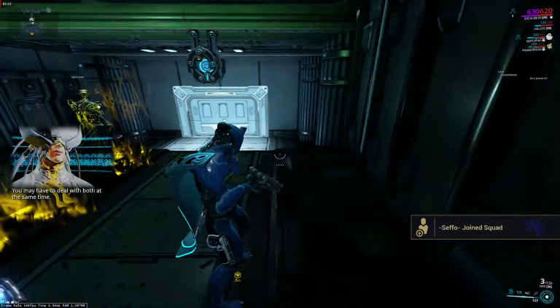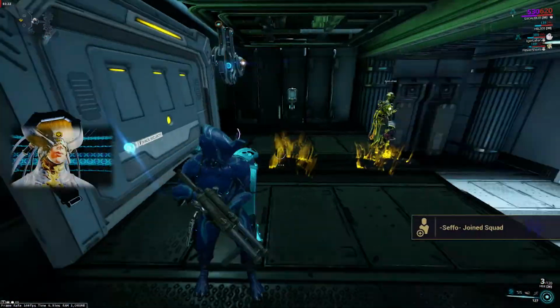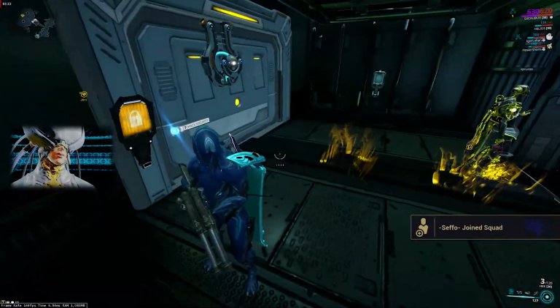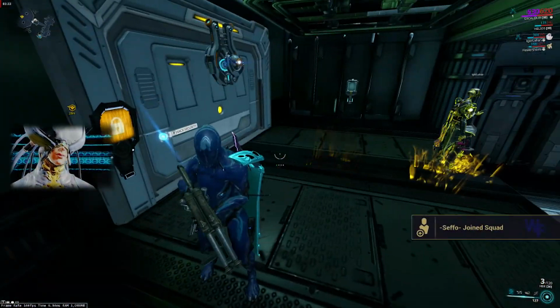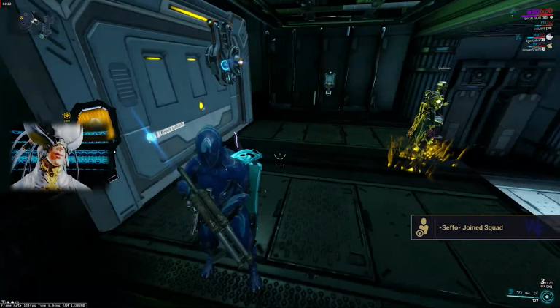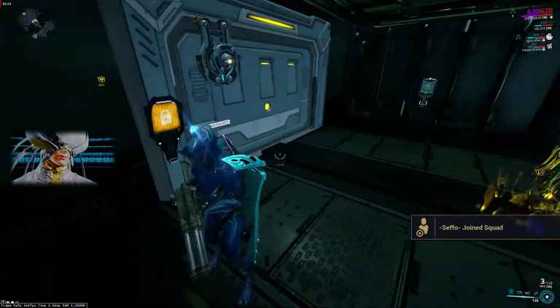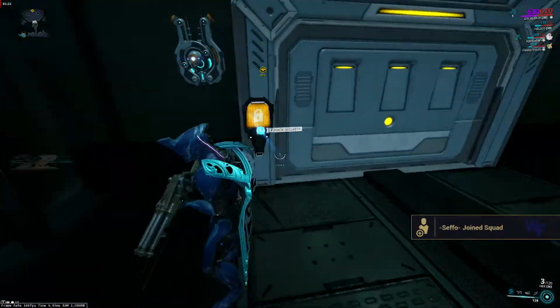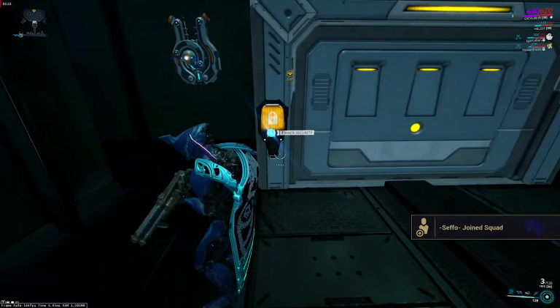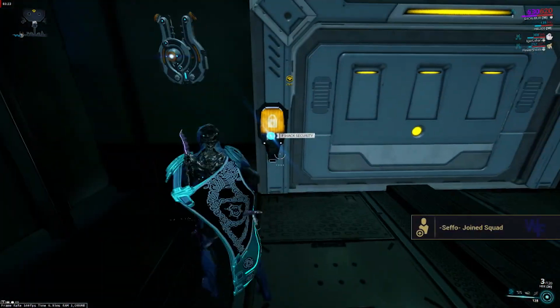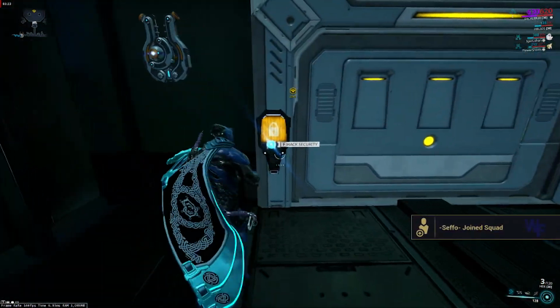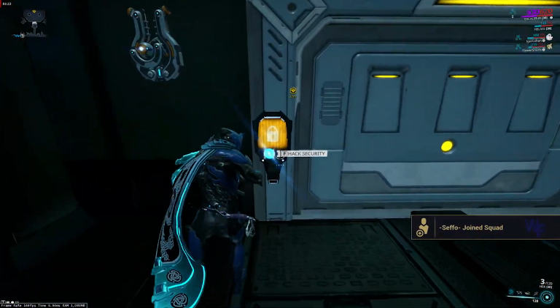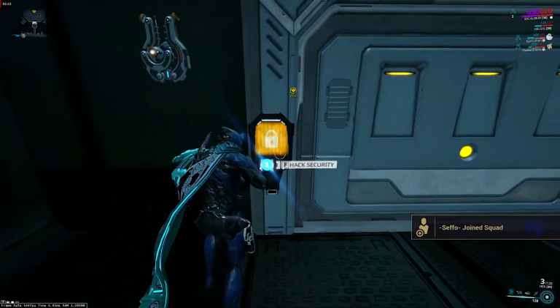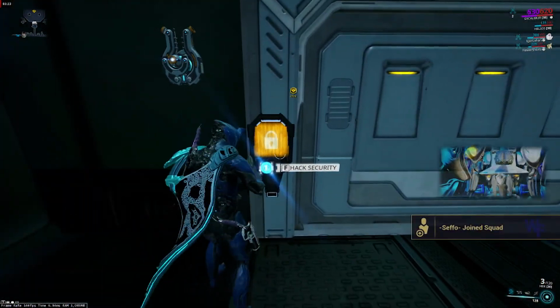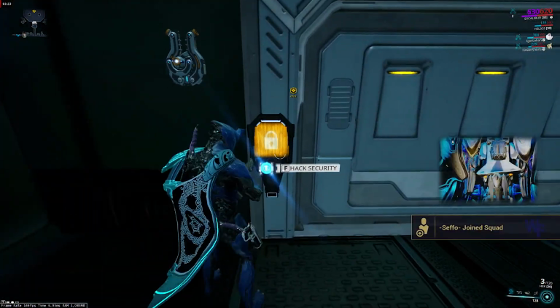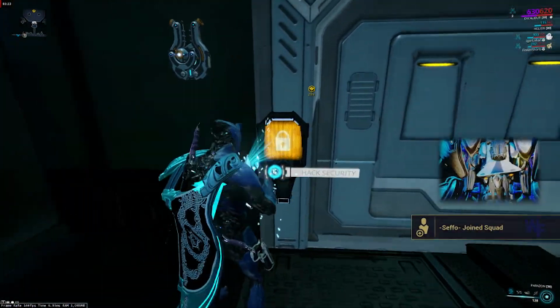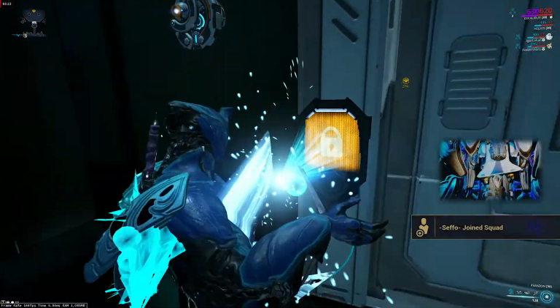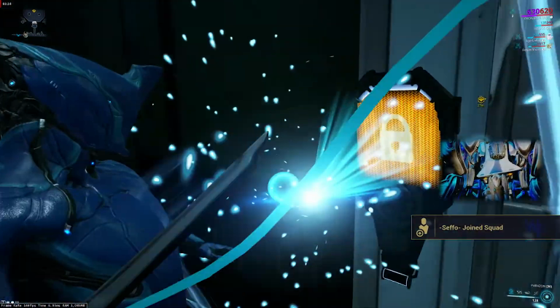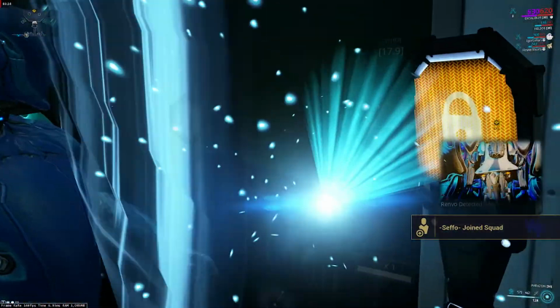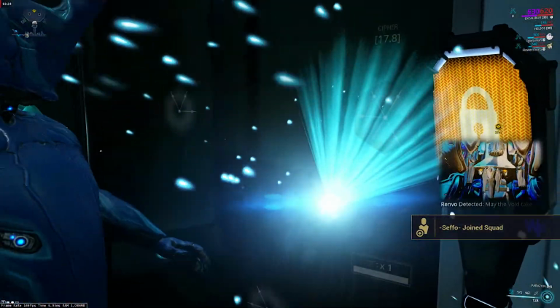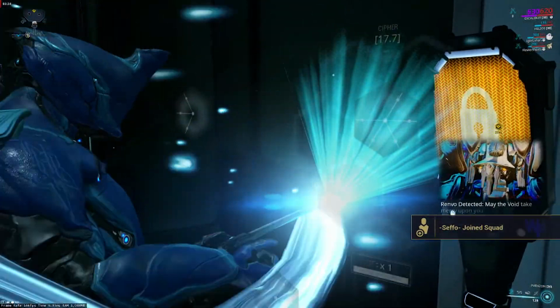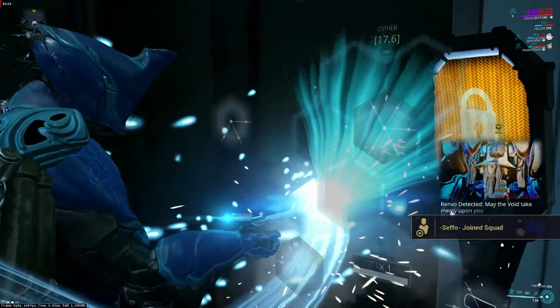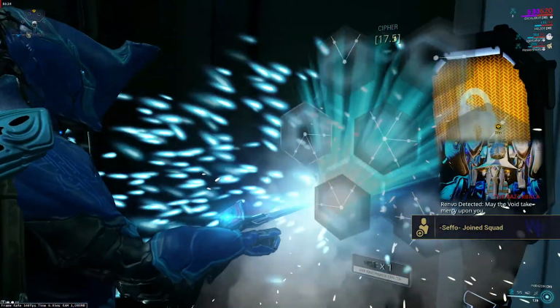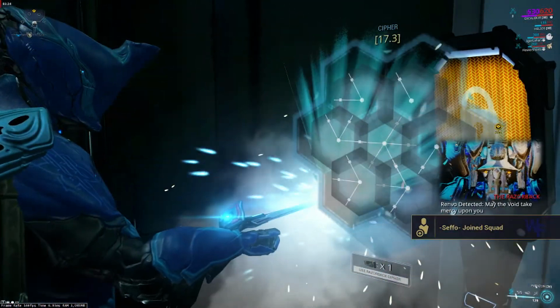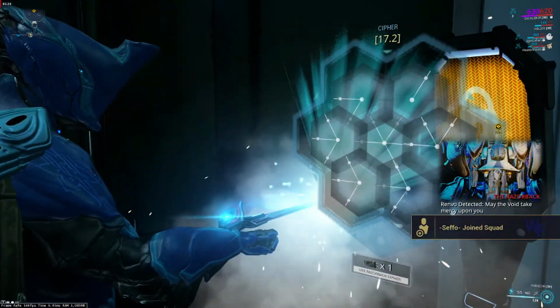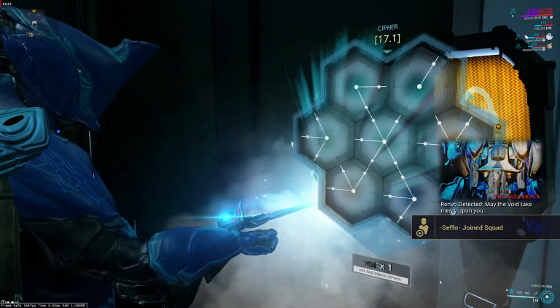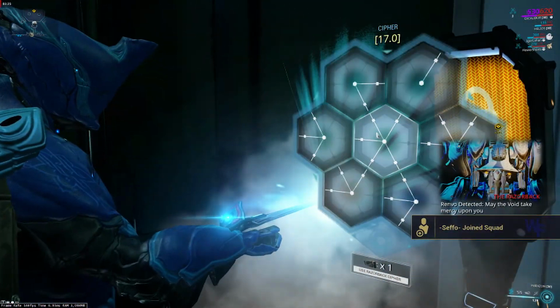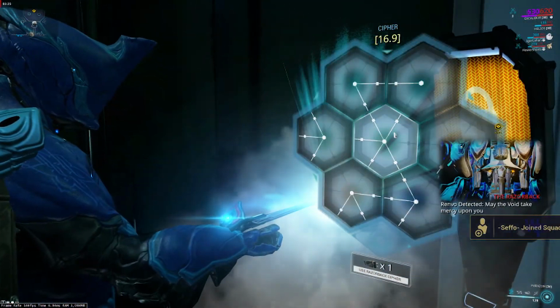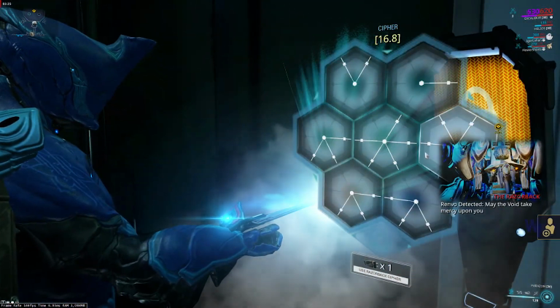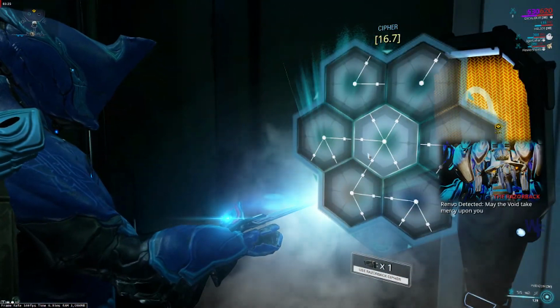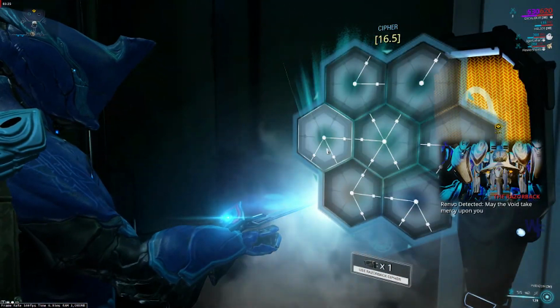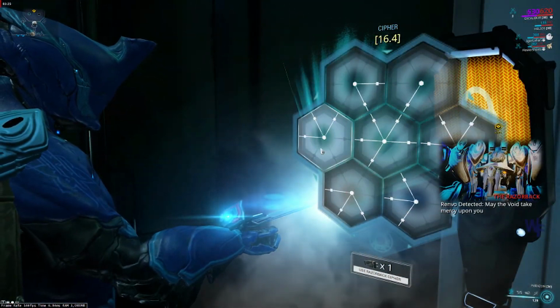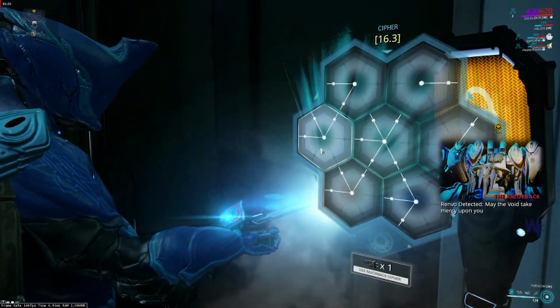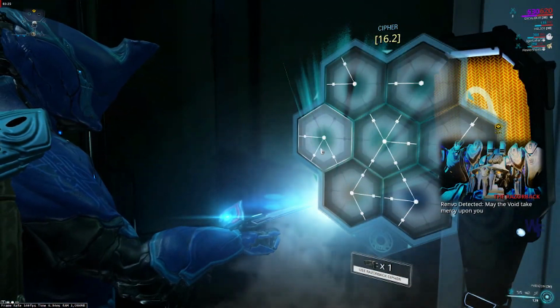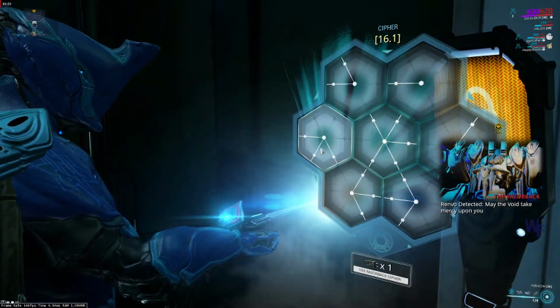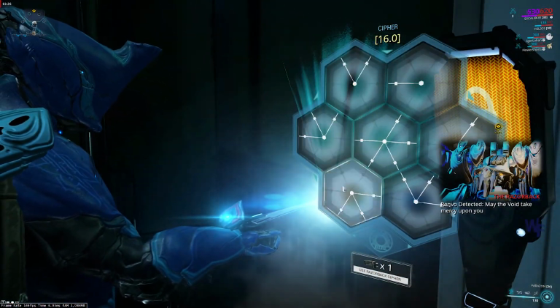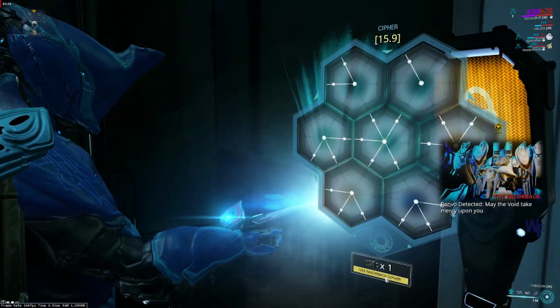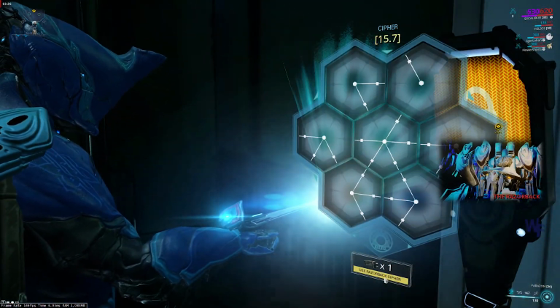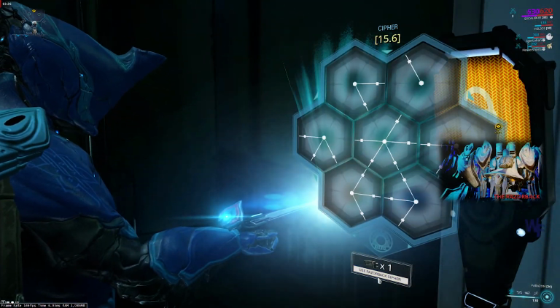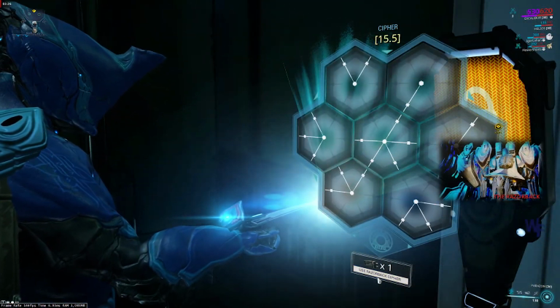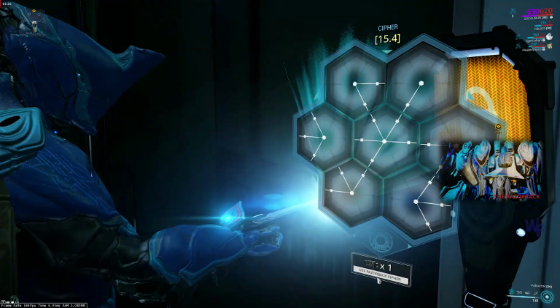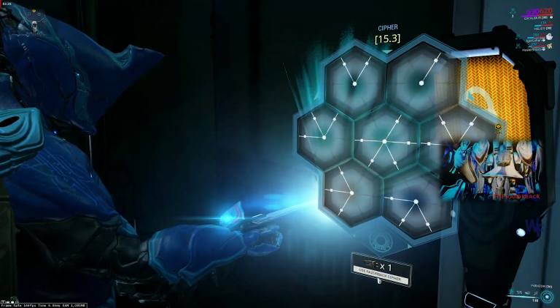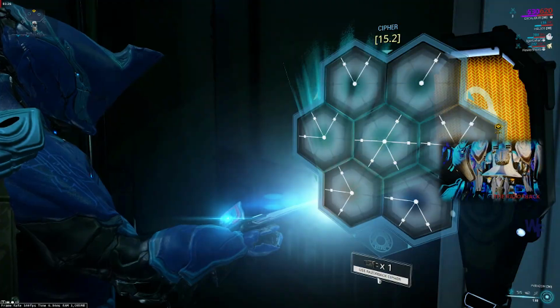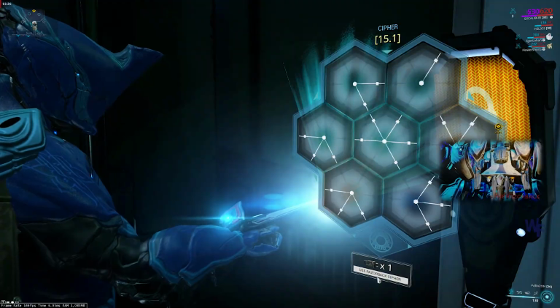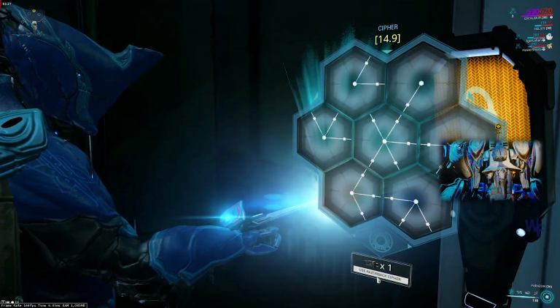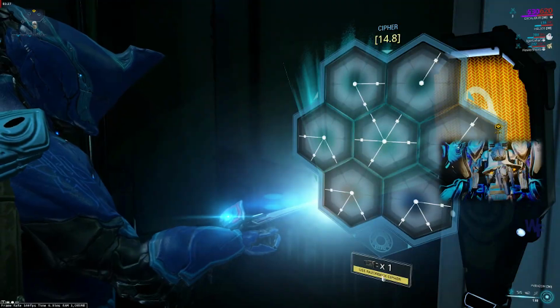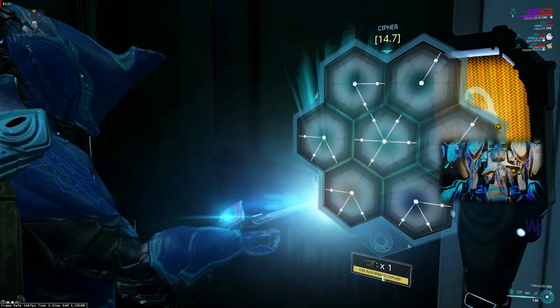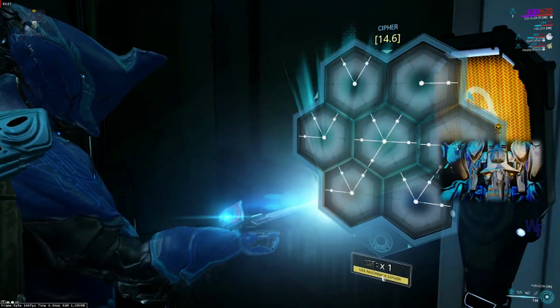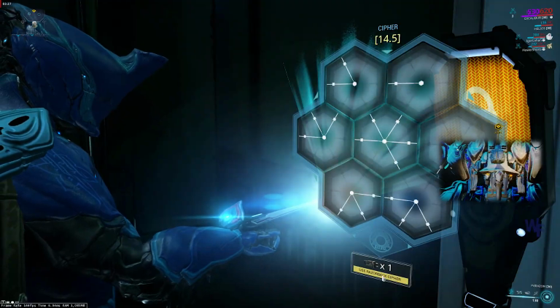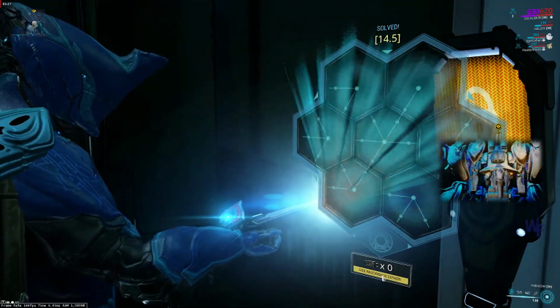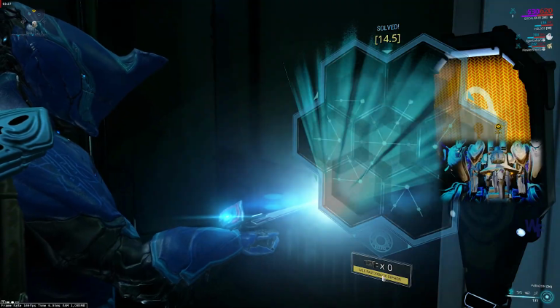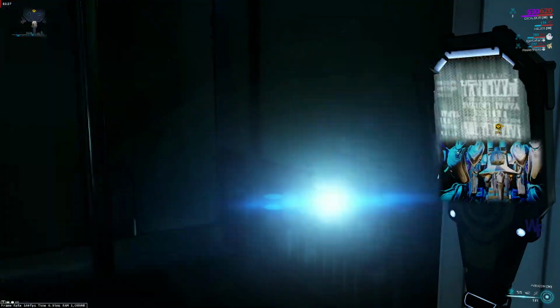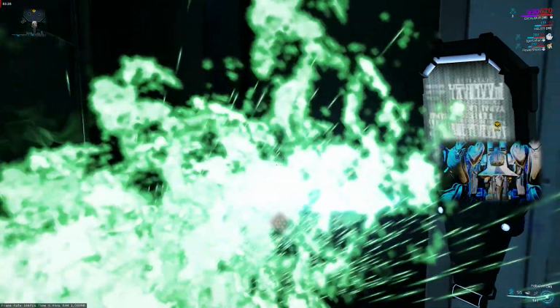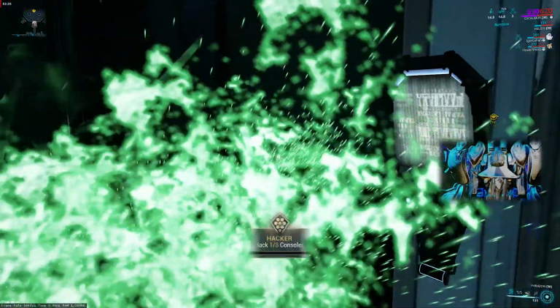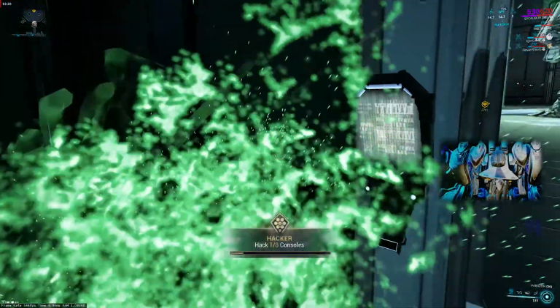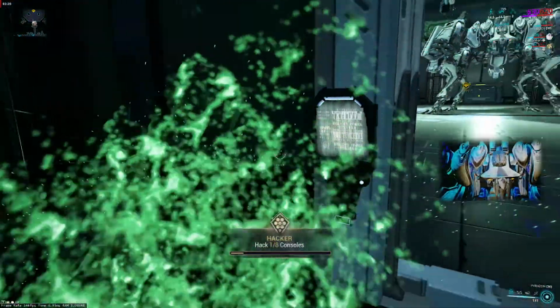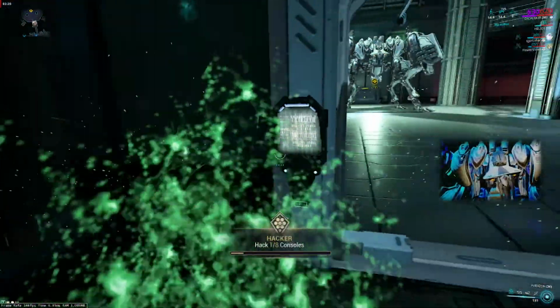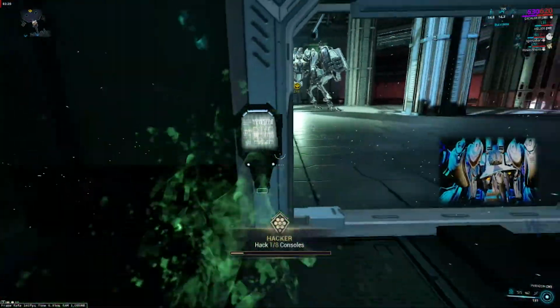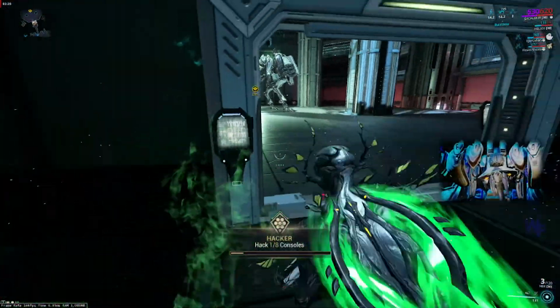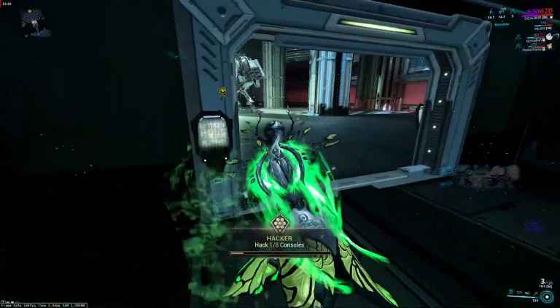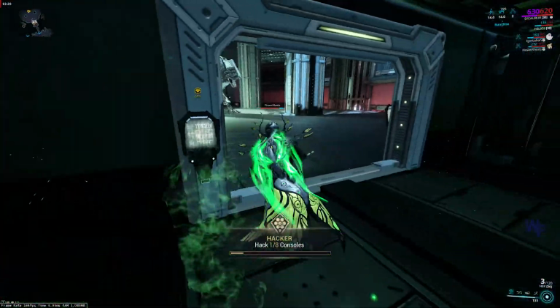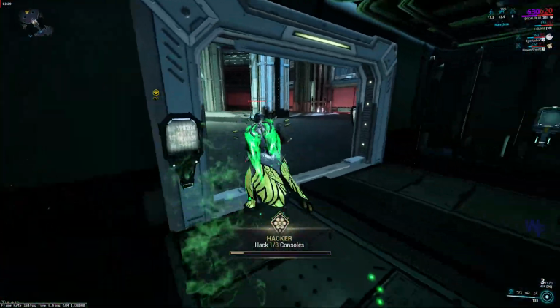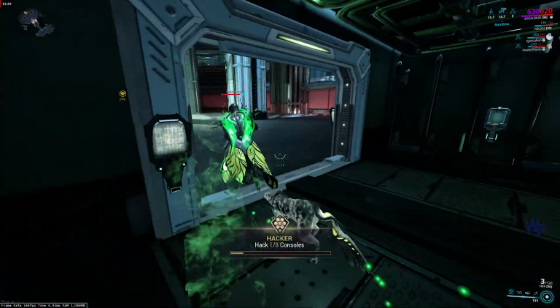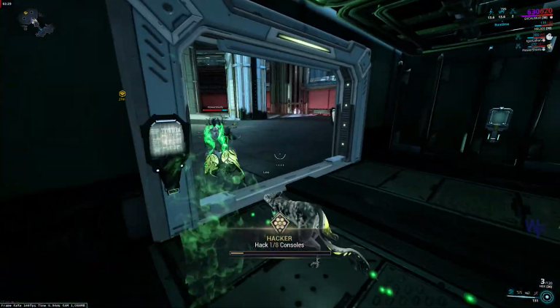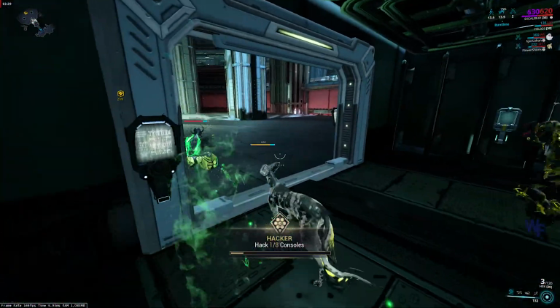When you reach the boss door, hack the security using your equipped Razorback Cipher. Note: these ciphers are unable to be solved manually.